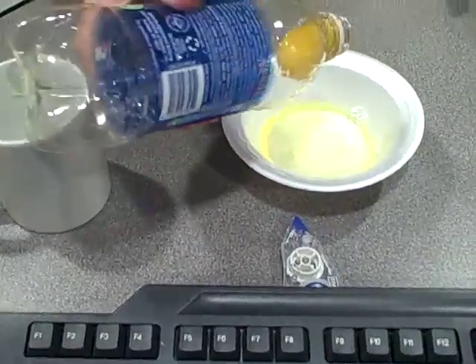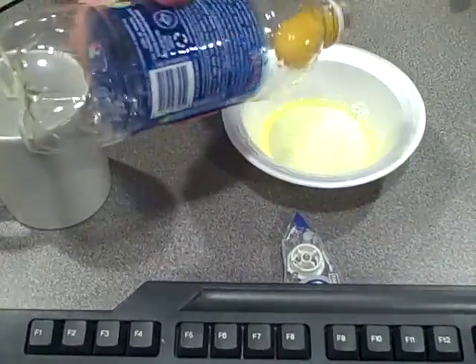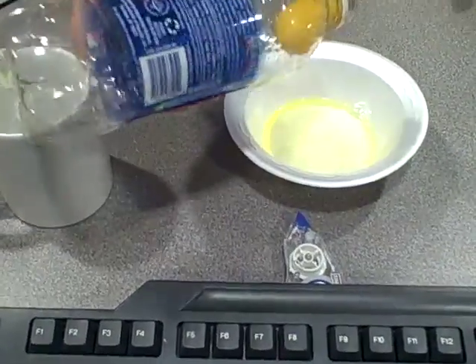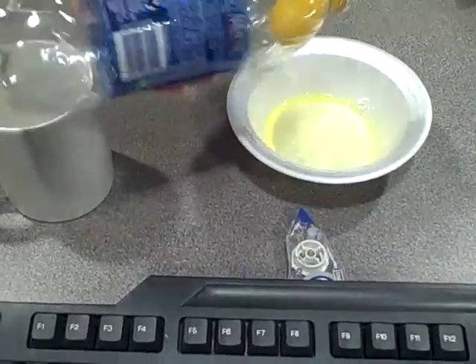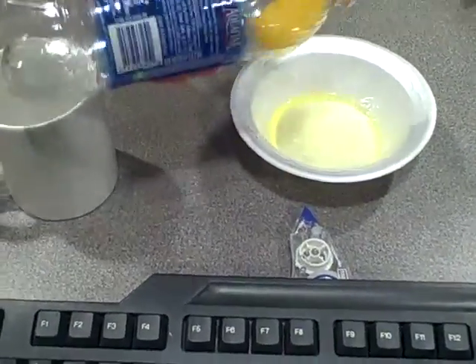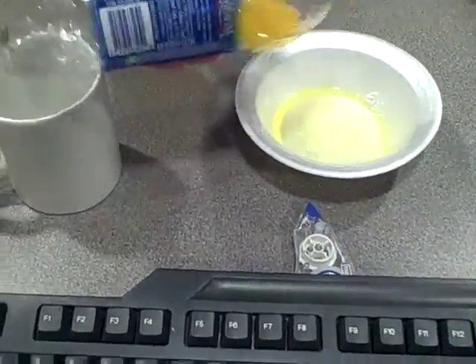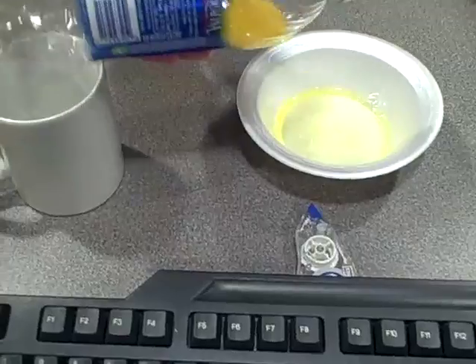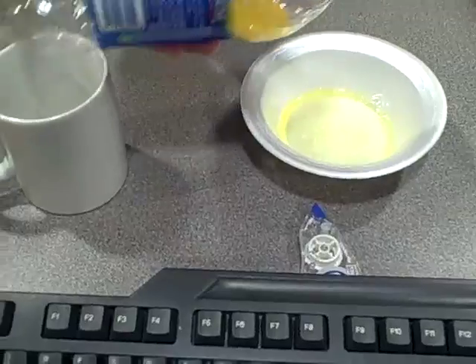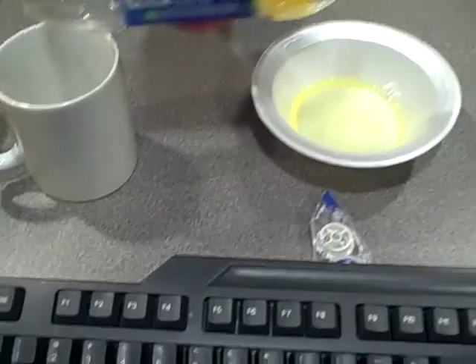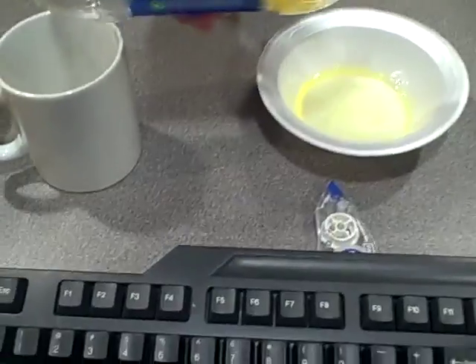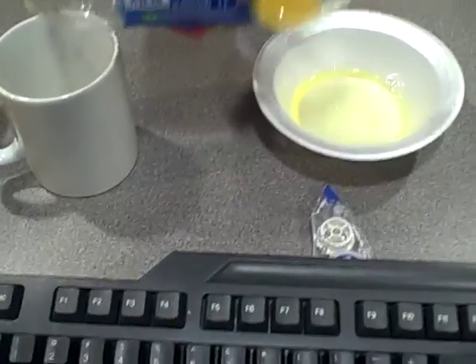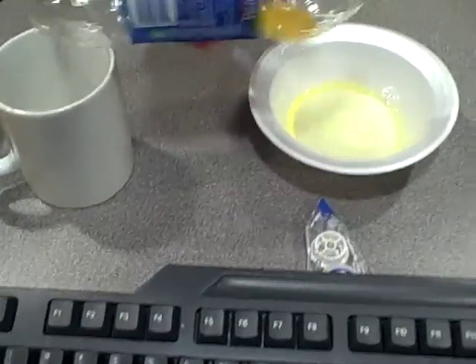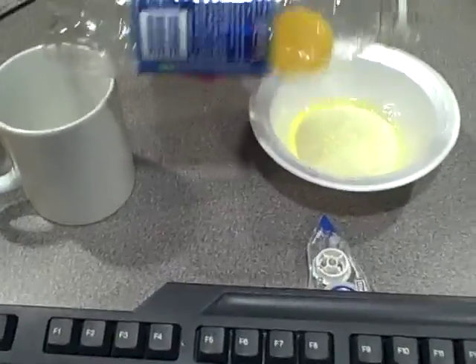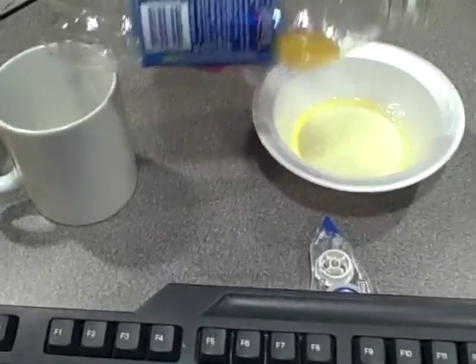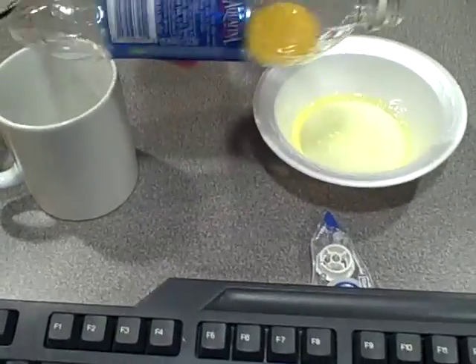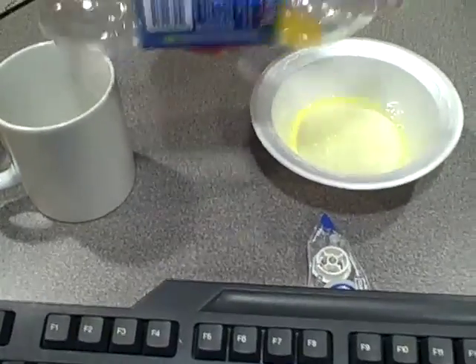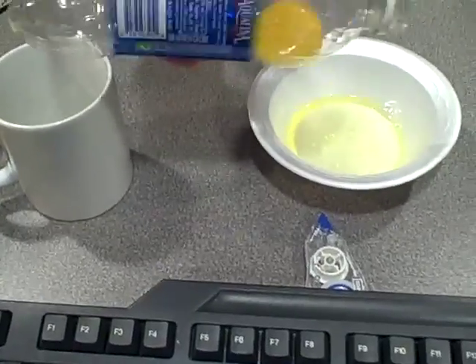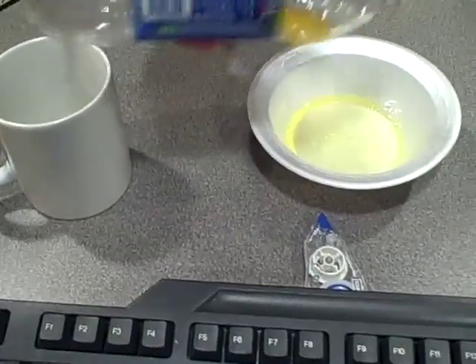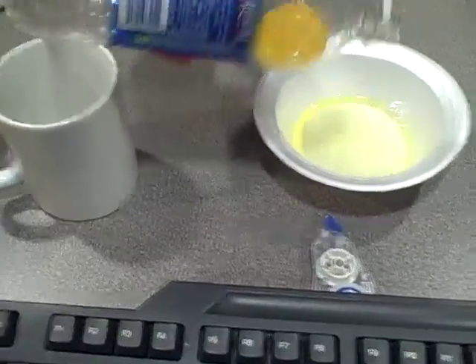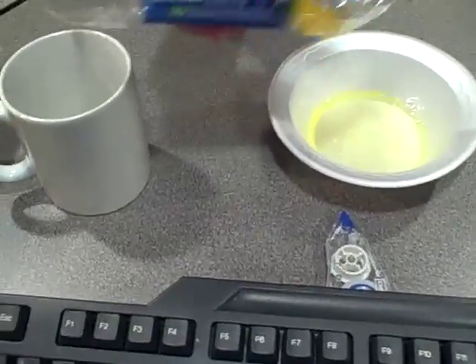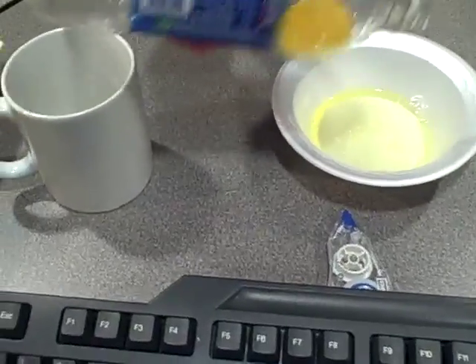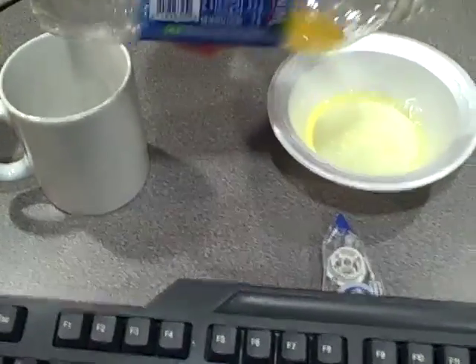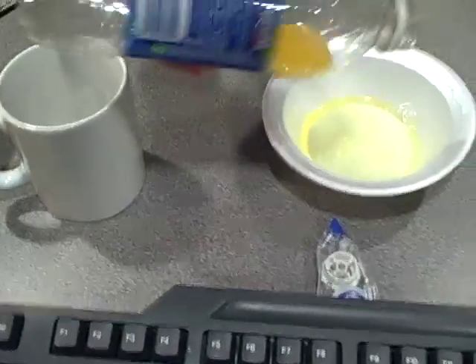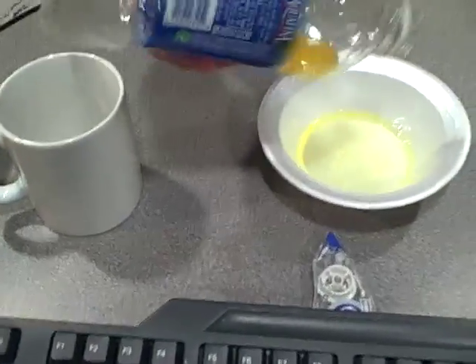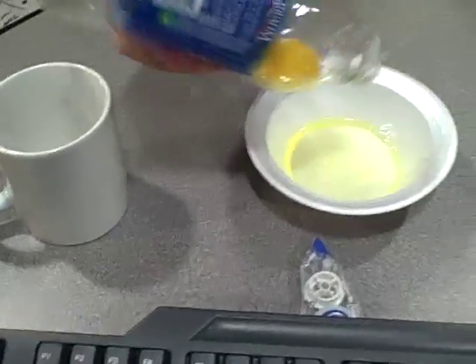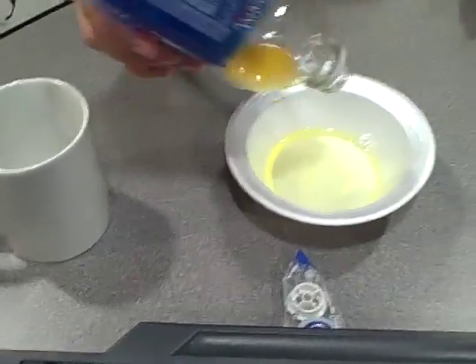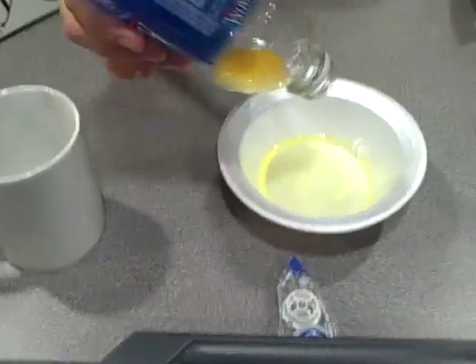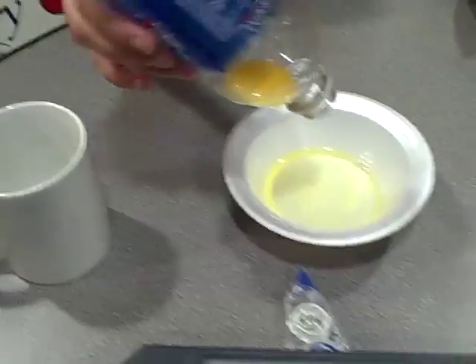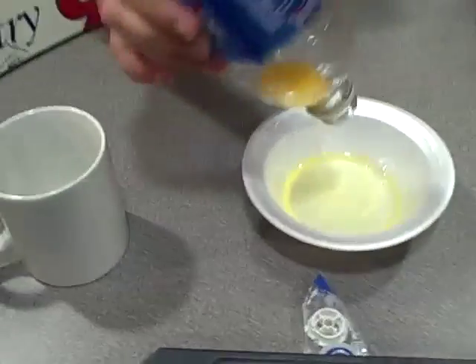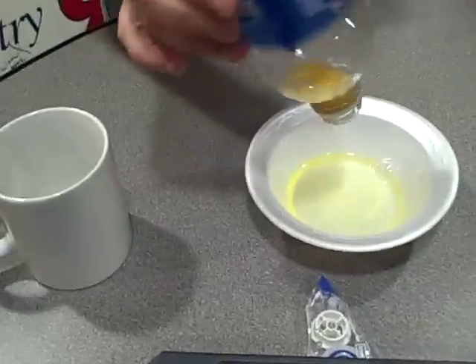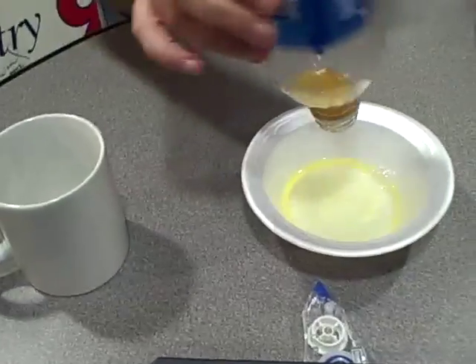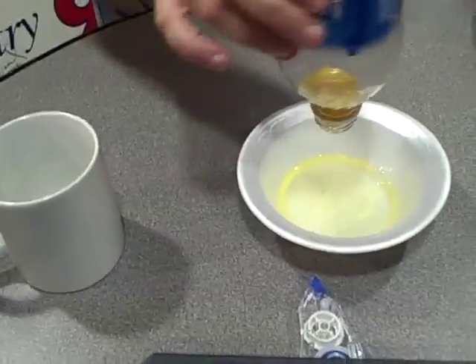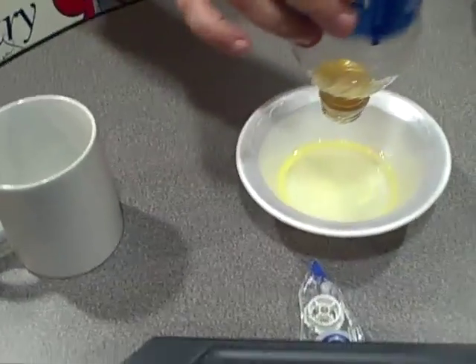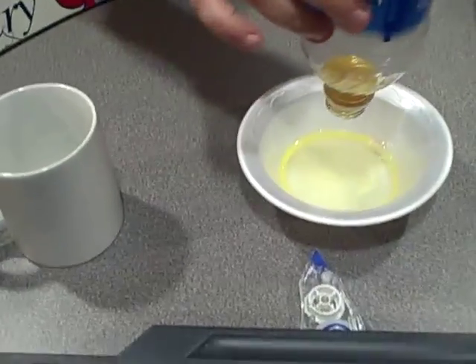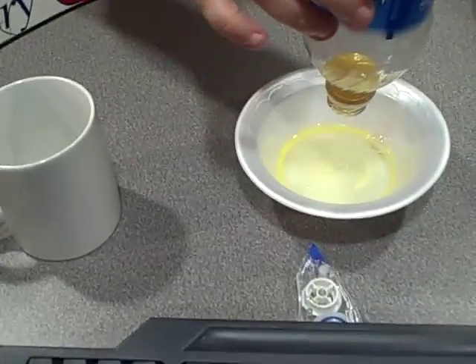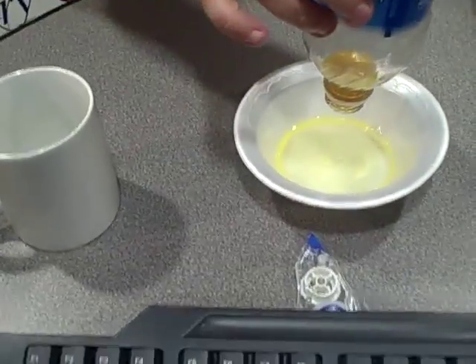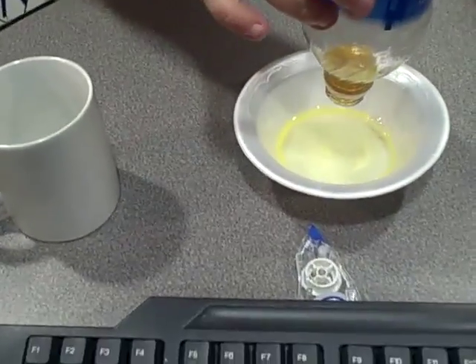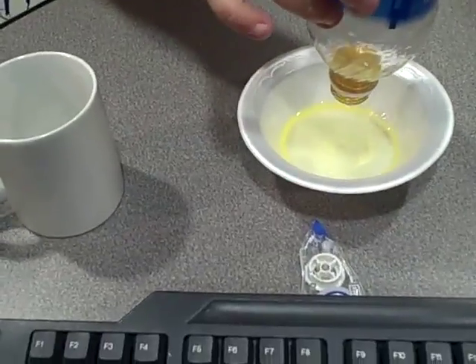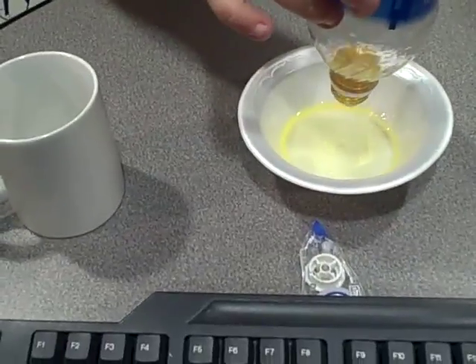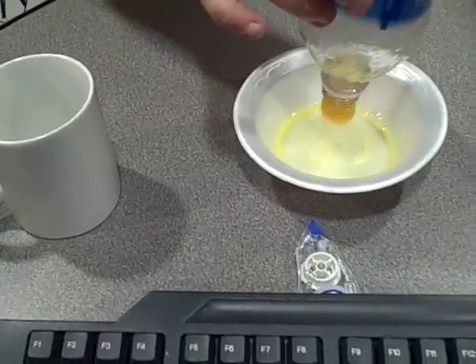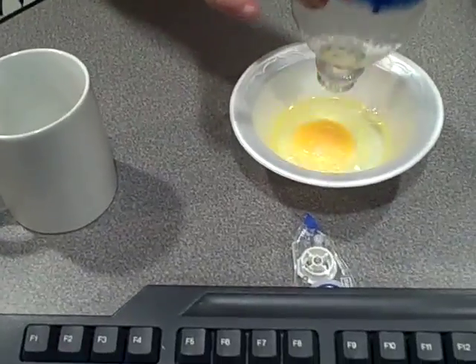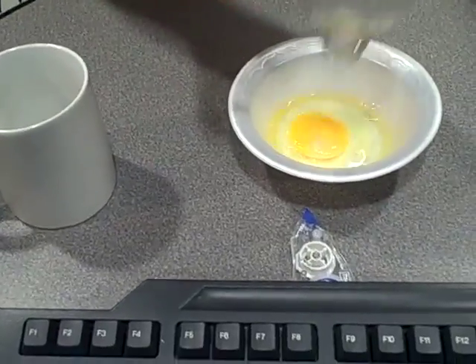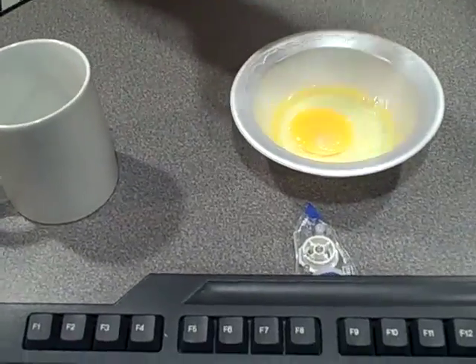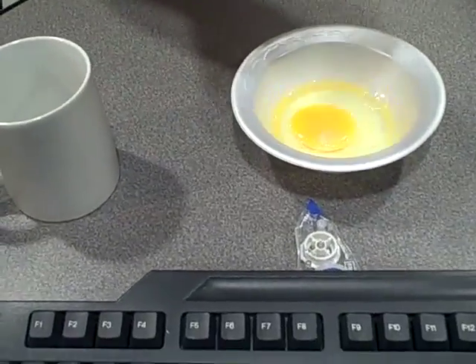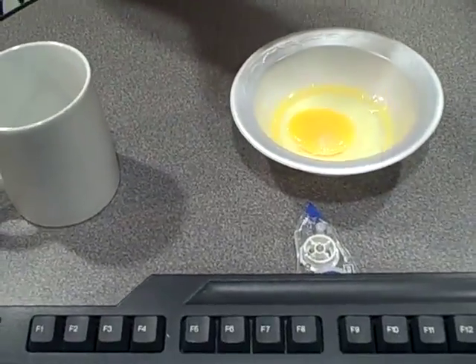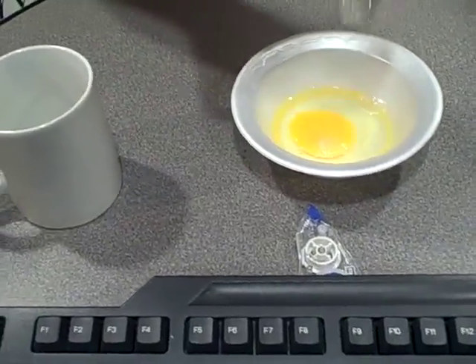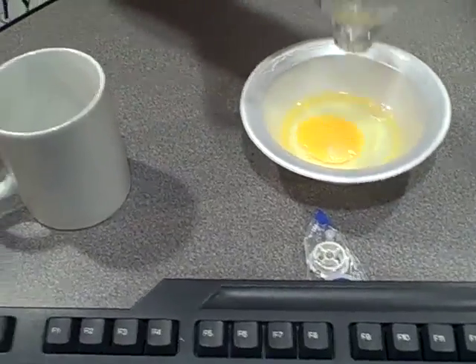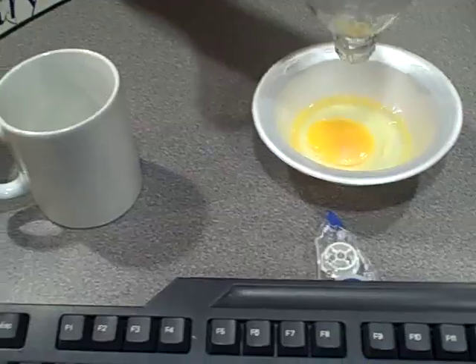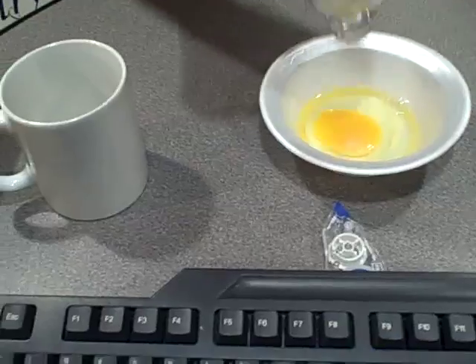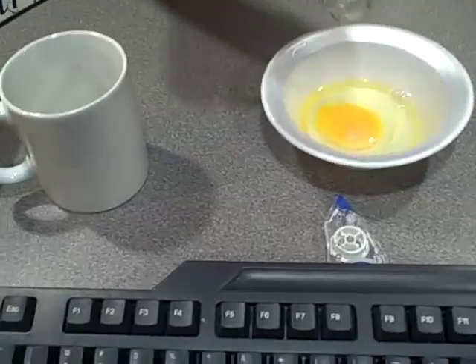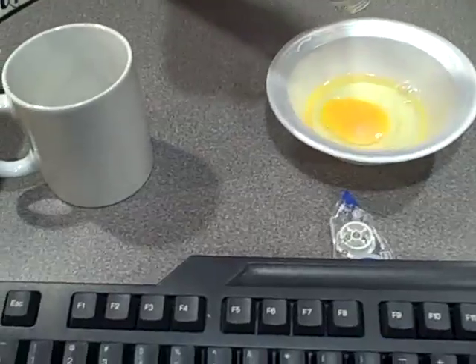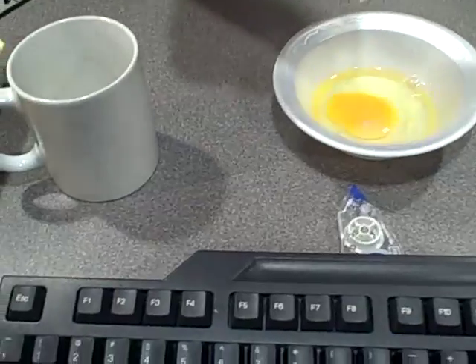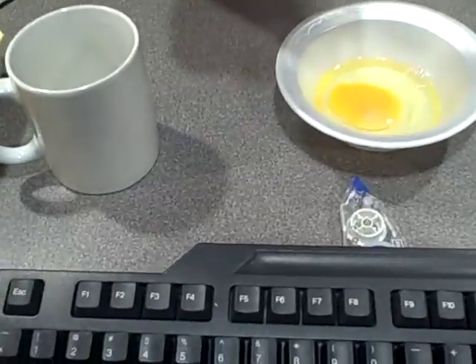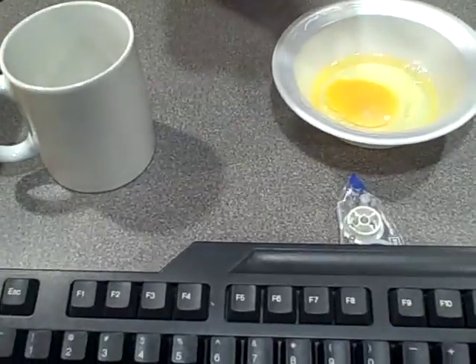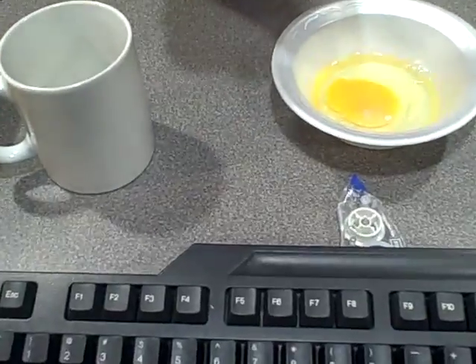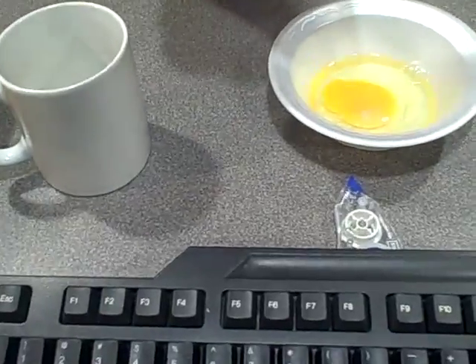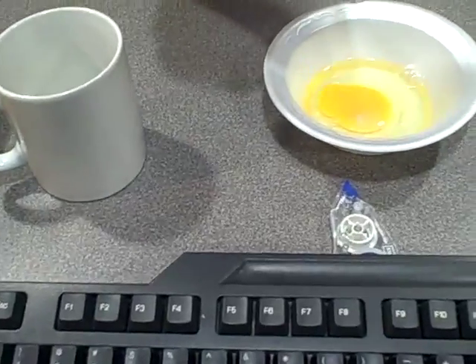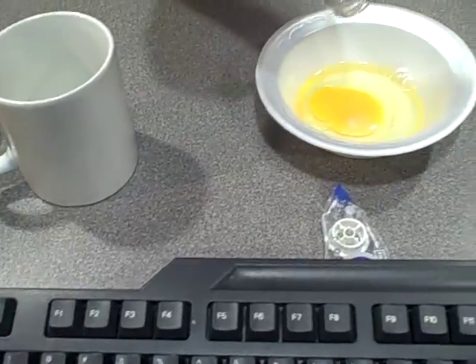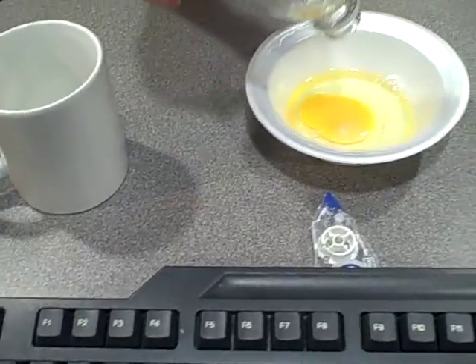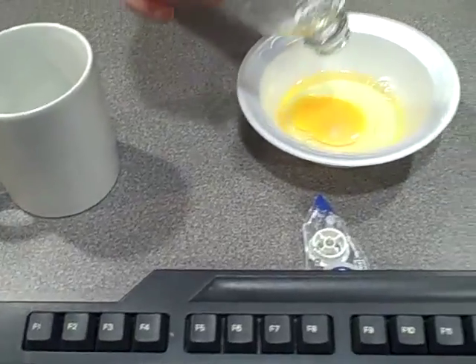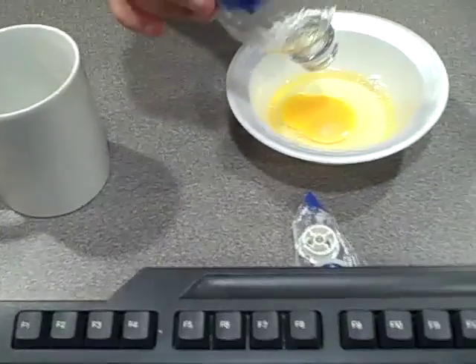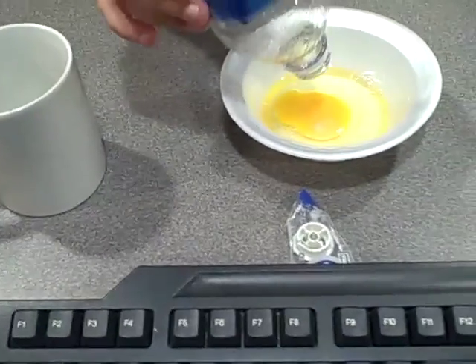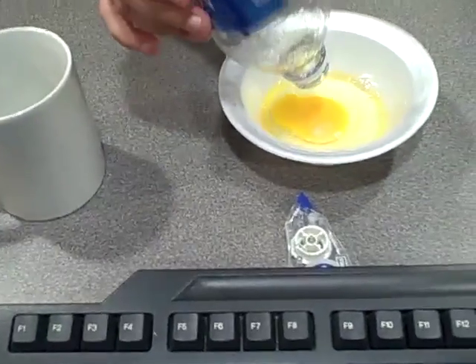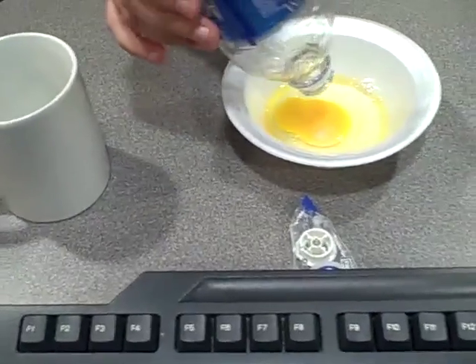It actually worked! Check it out! The yolk remains intact so you can put it back in or... oh, it broke. I broke it!